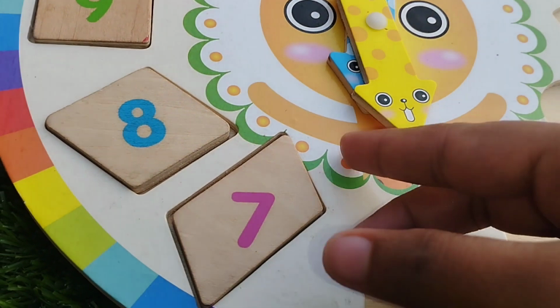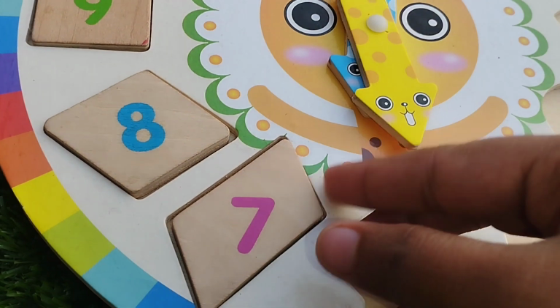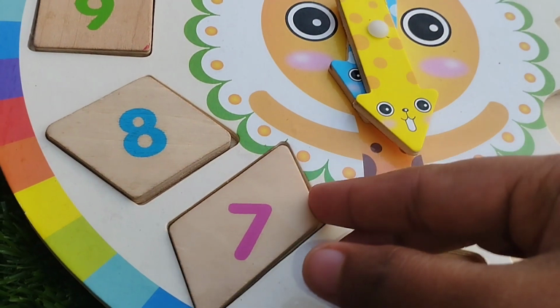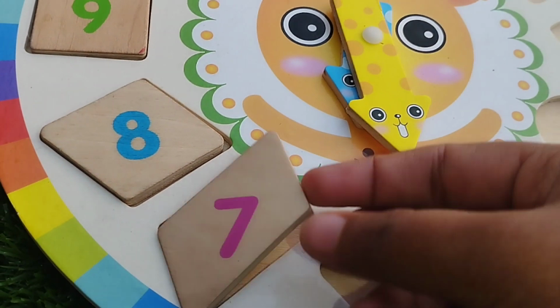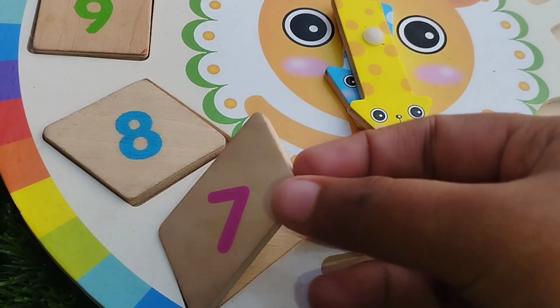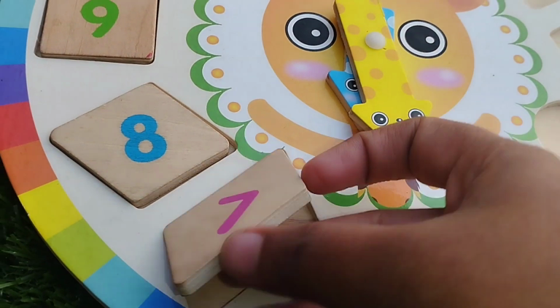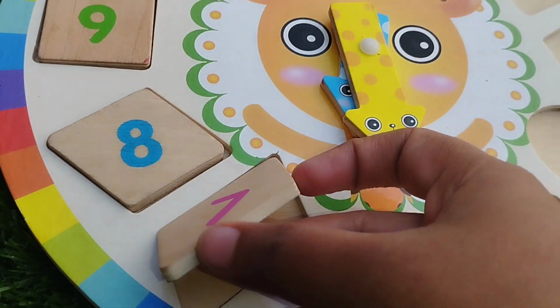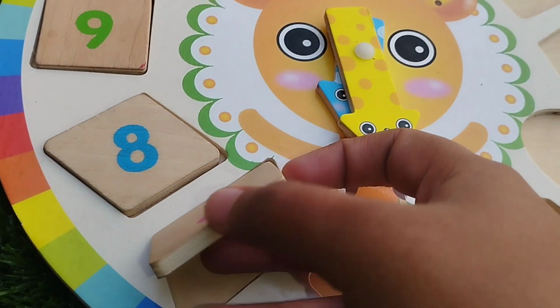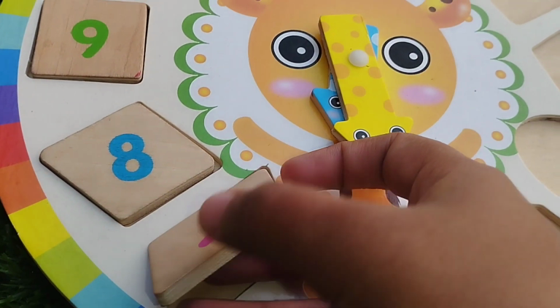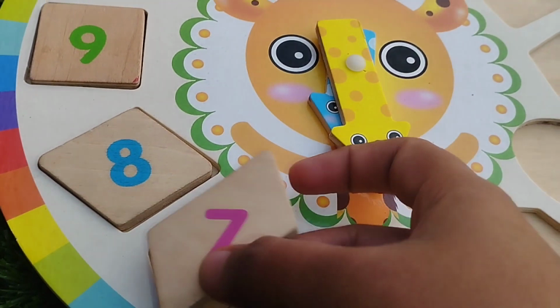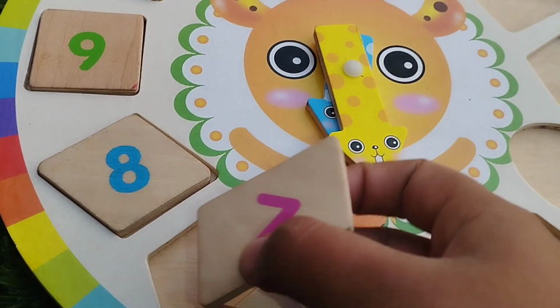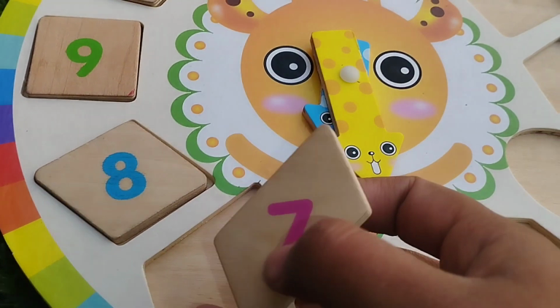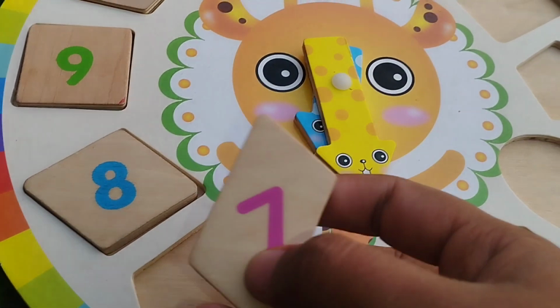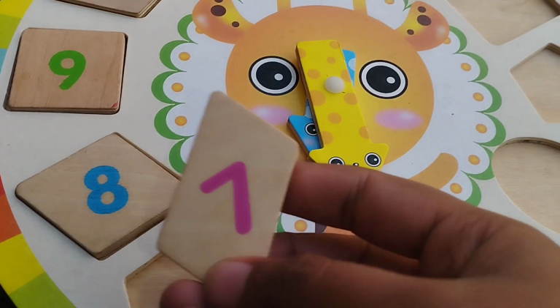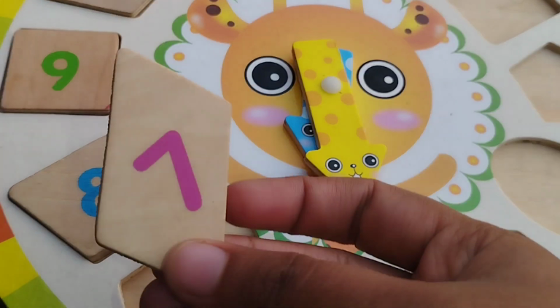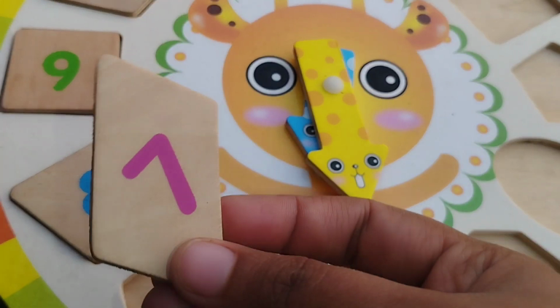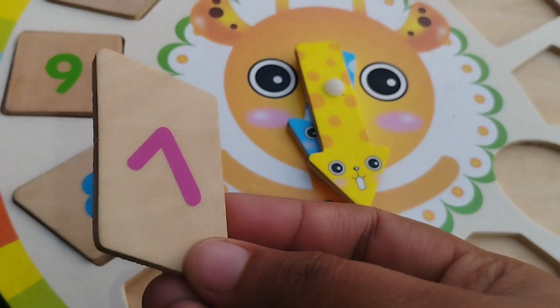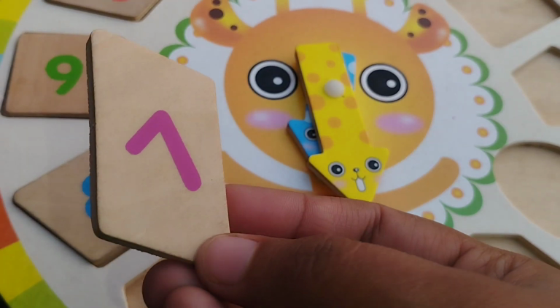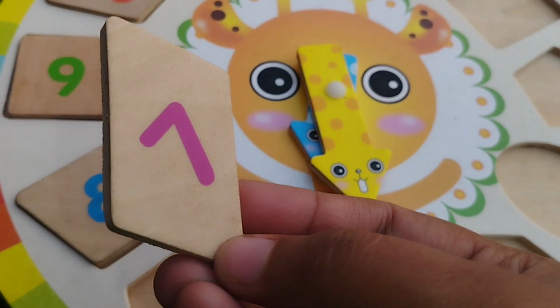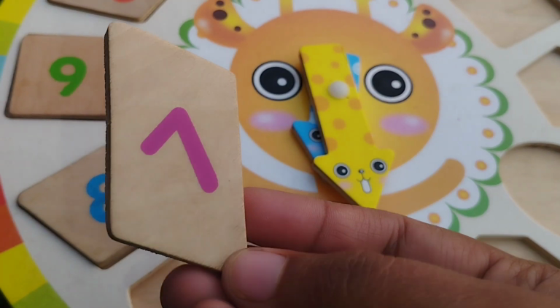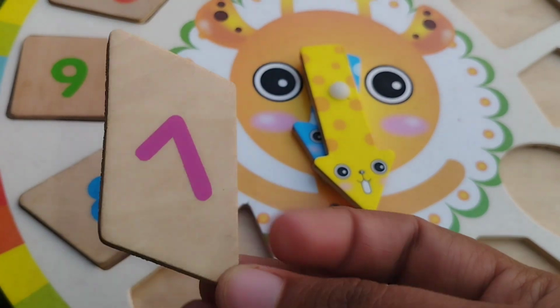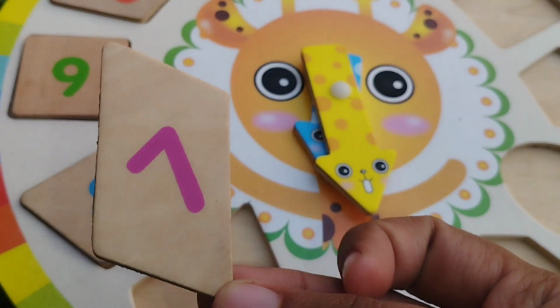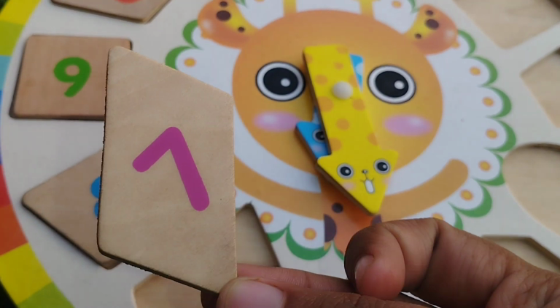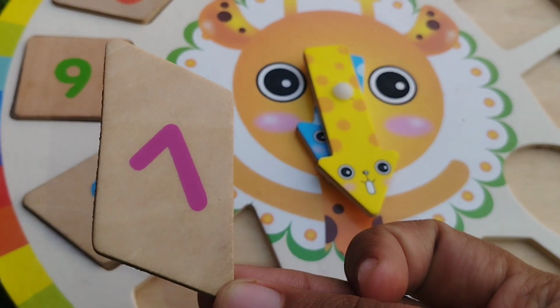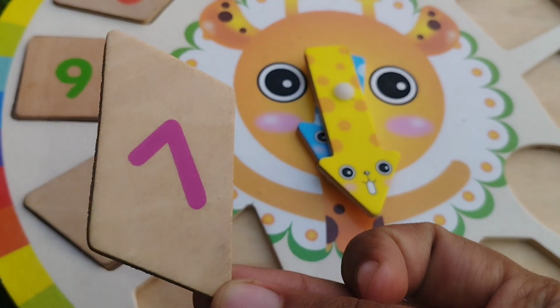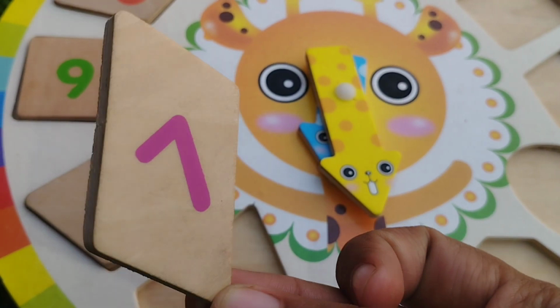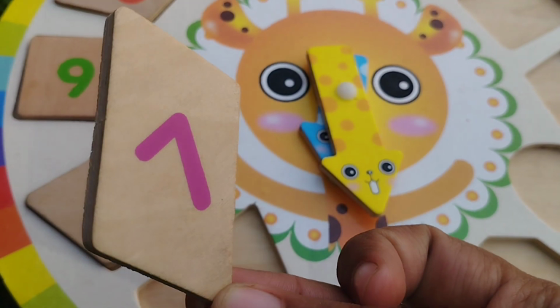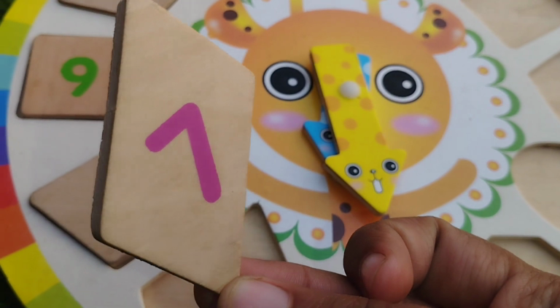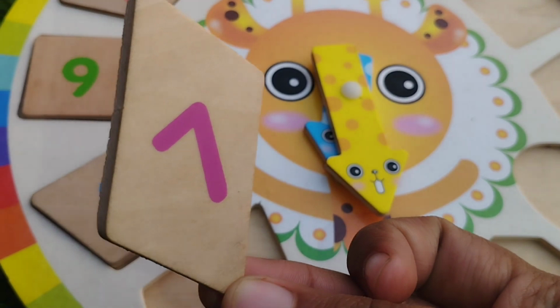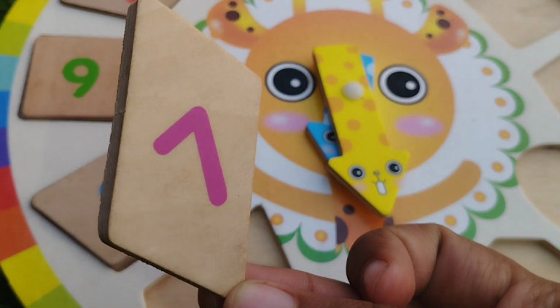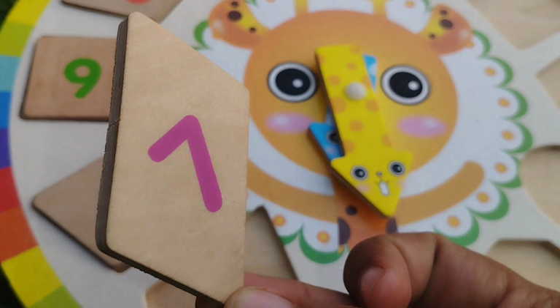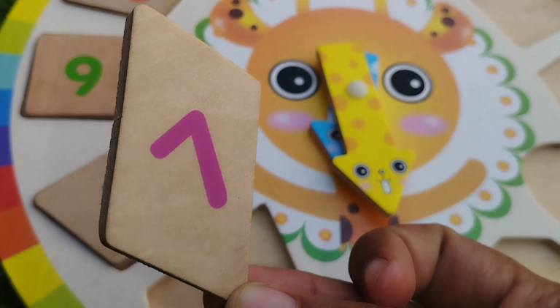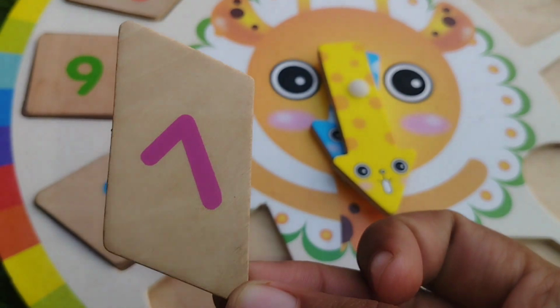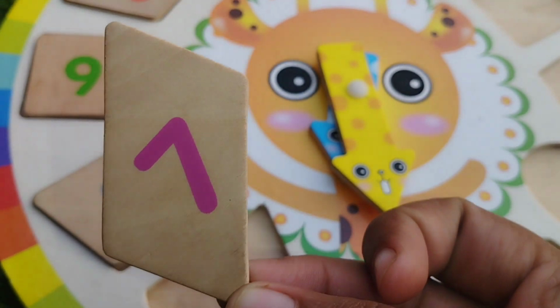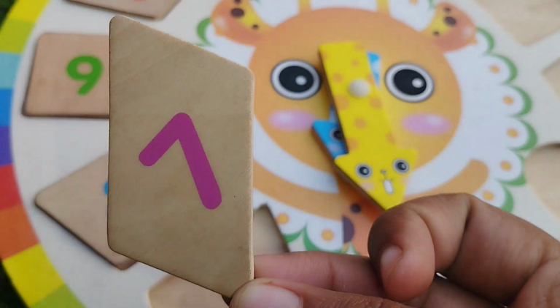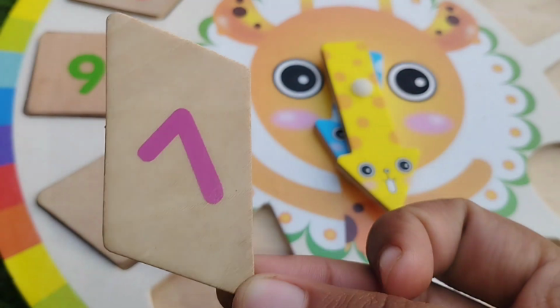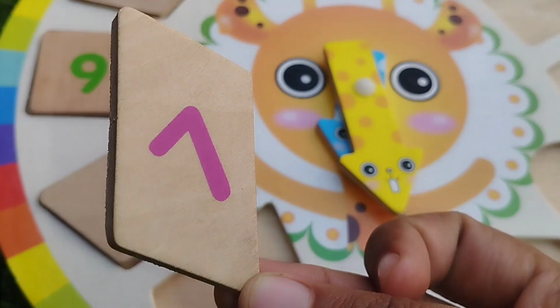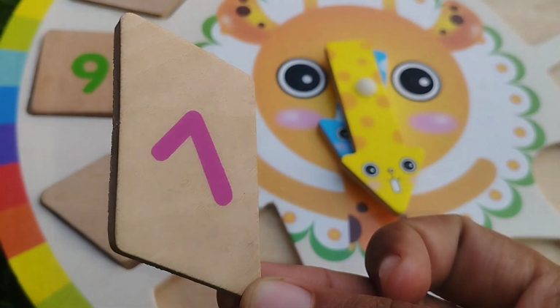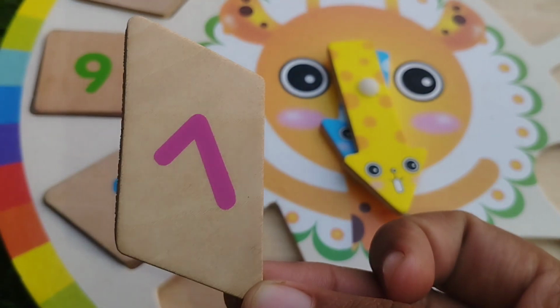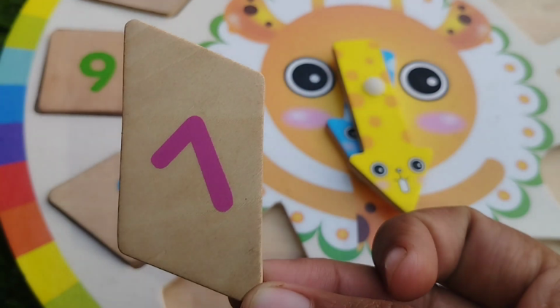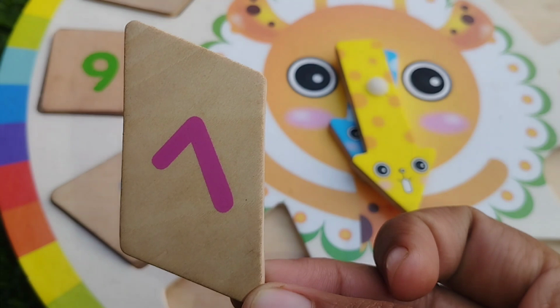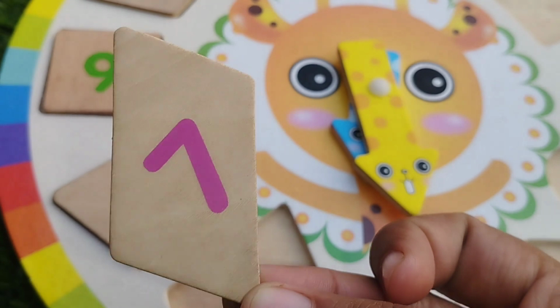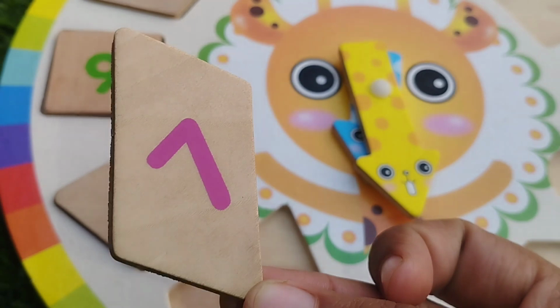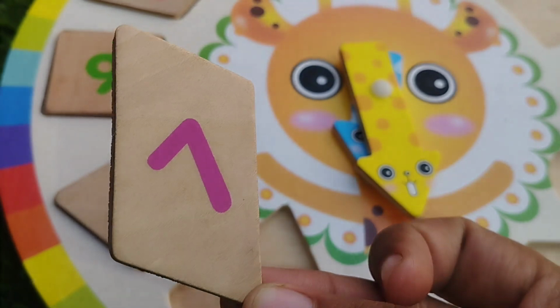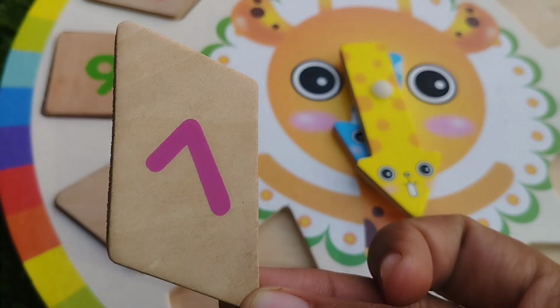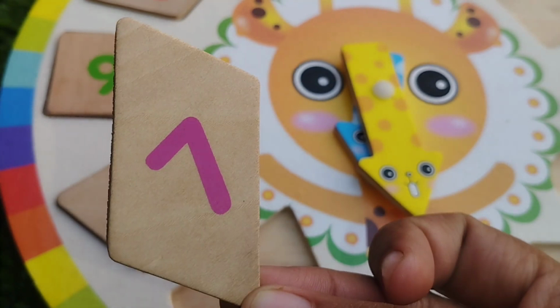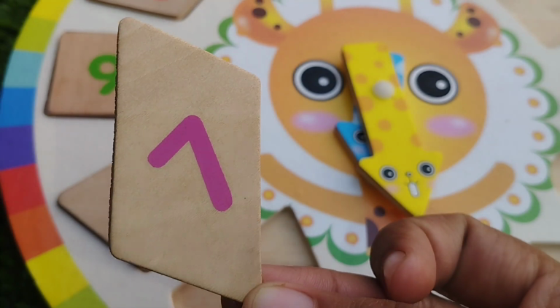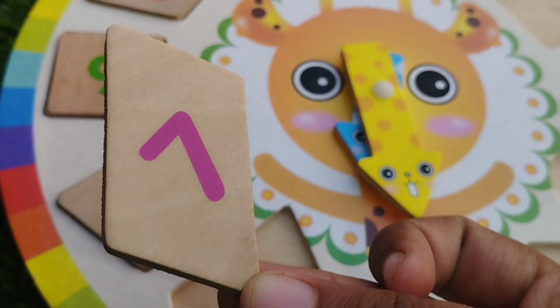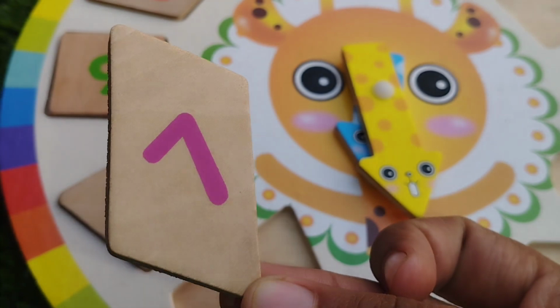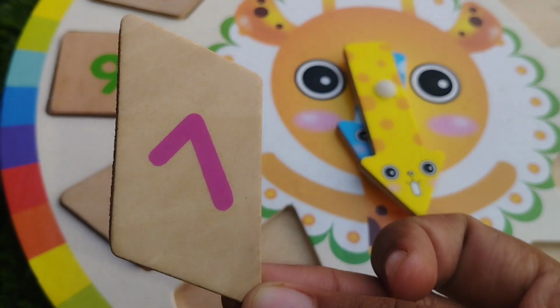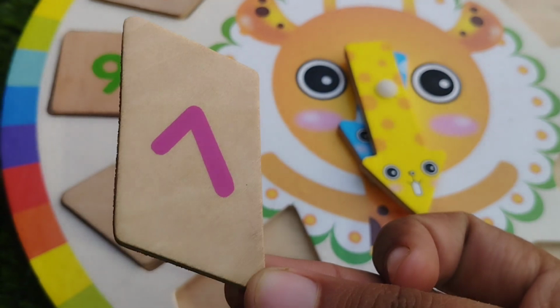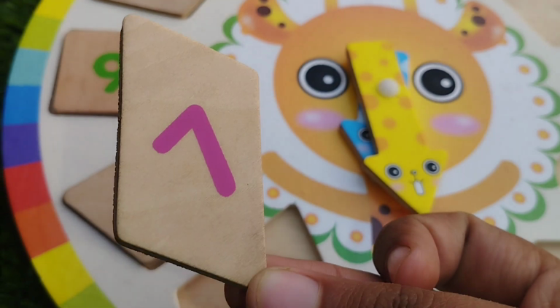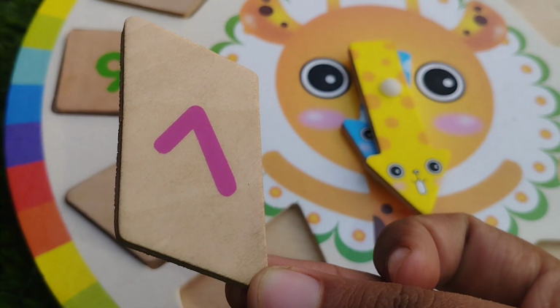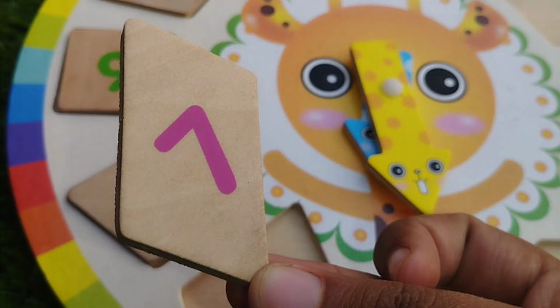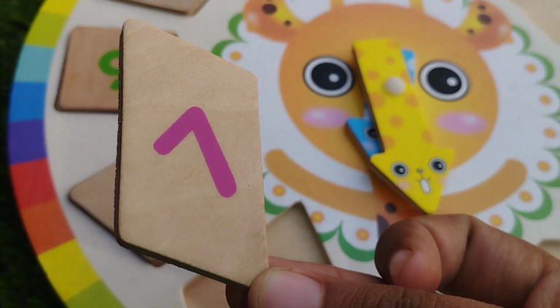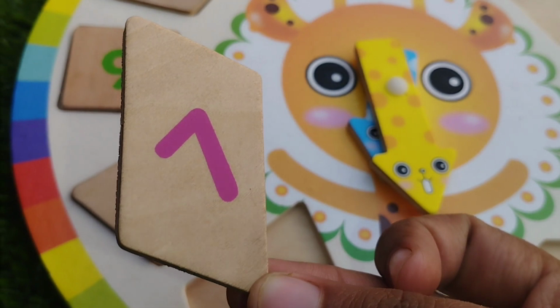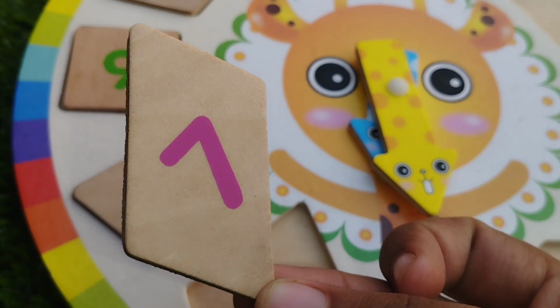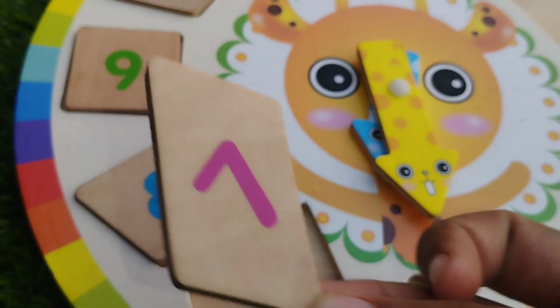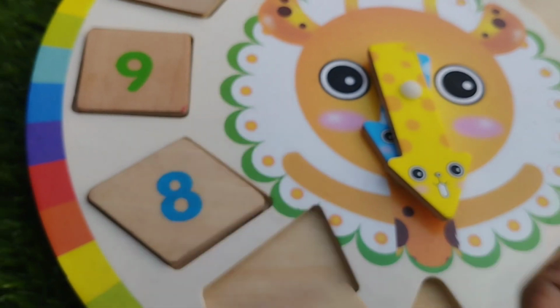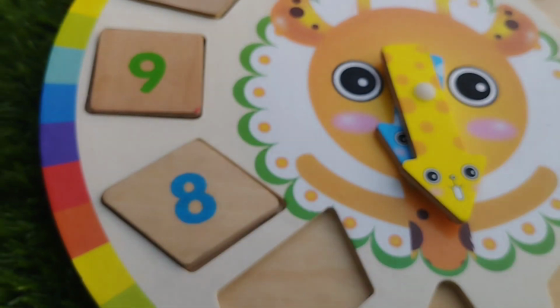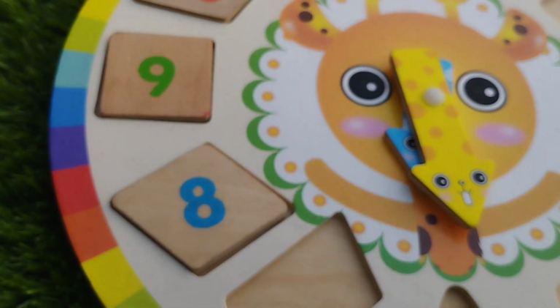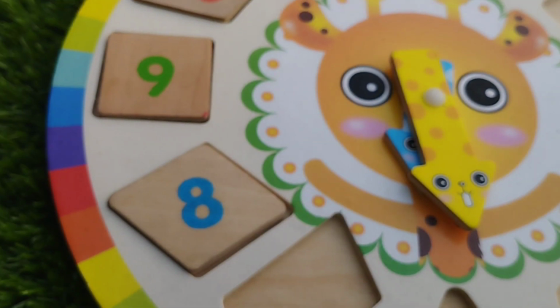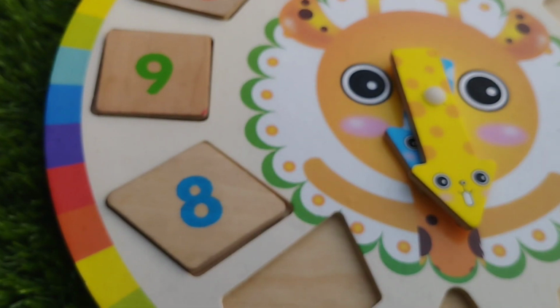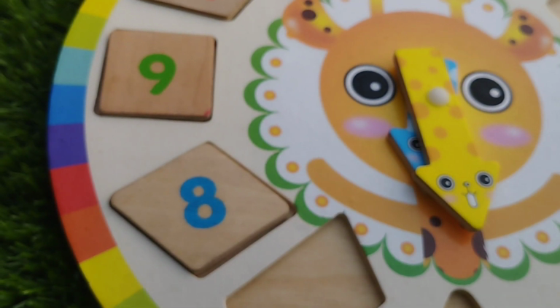The next one is rhombus. This is rhombus shape. The number is seven.